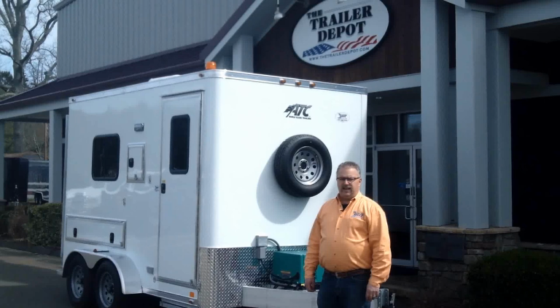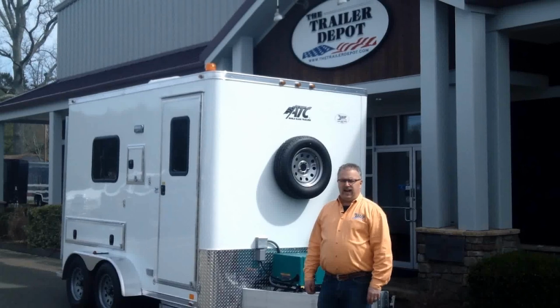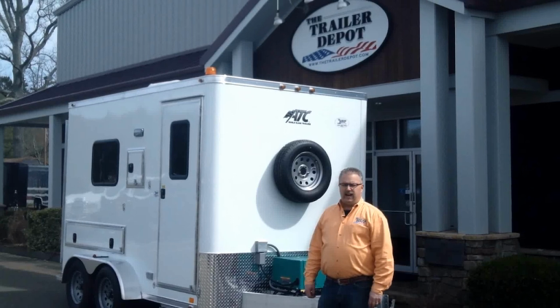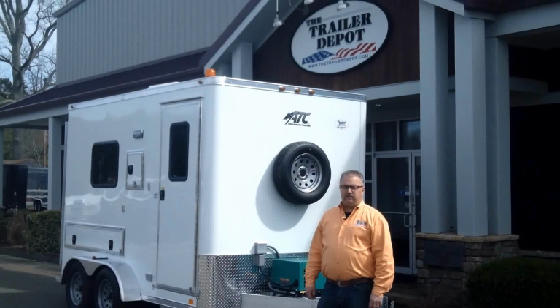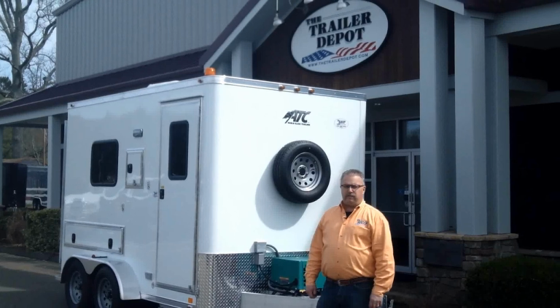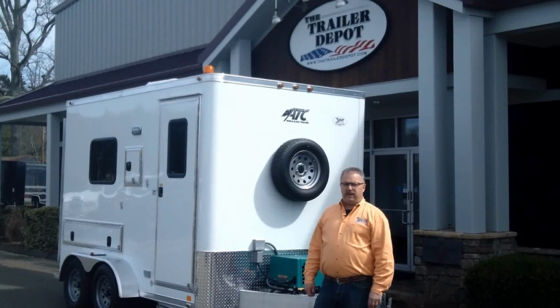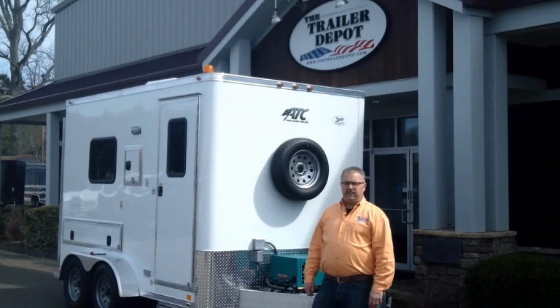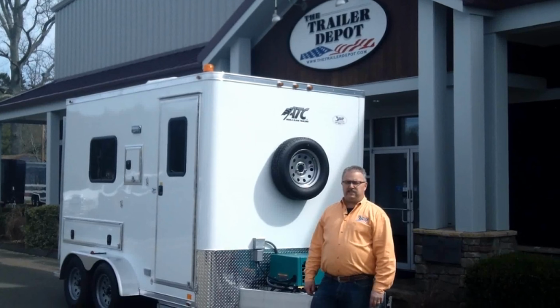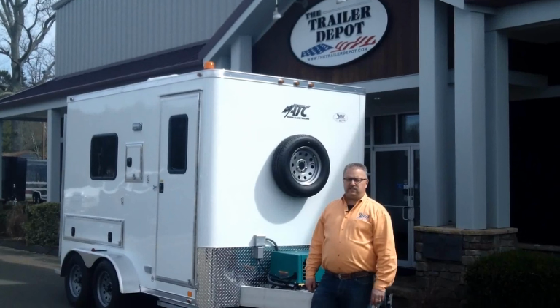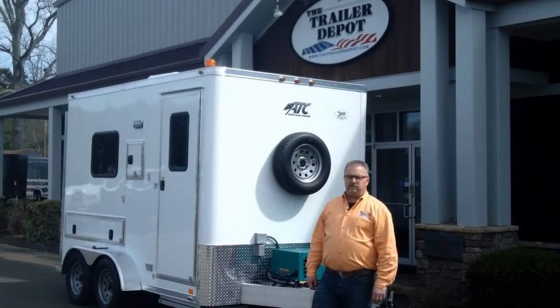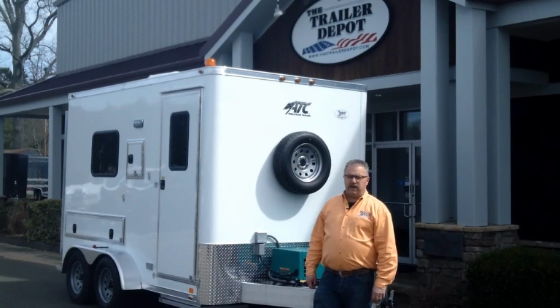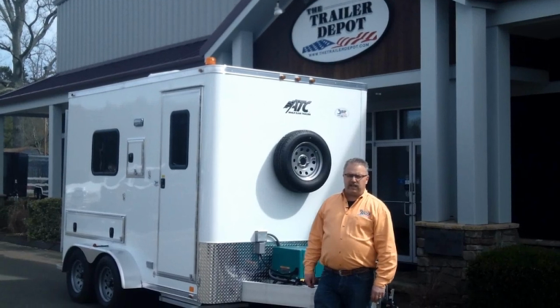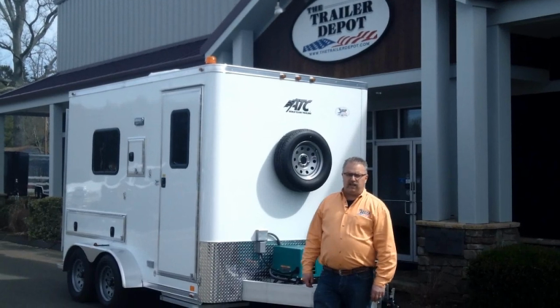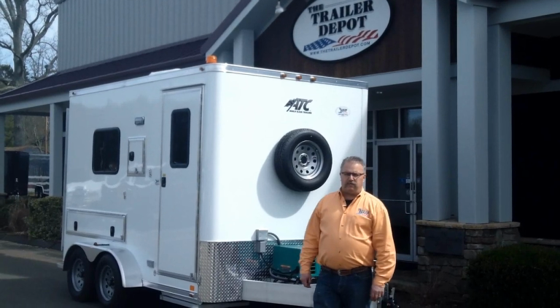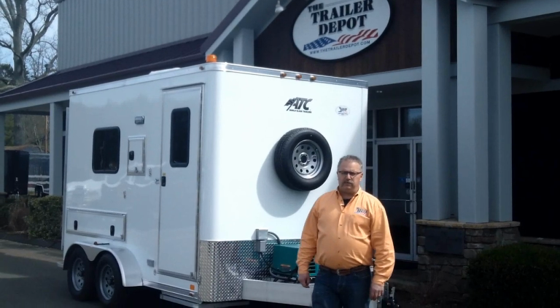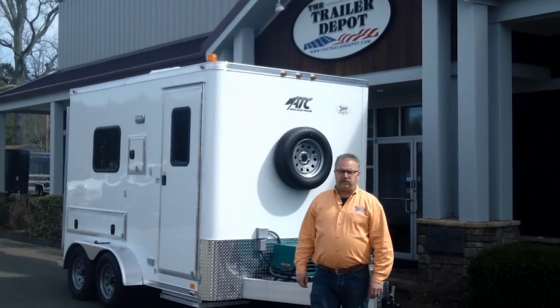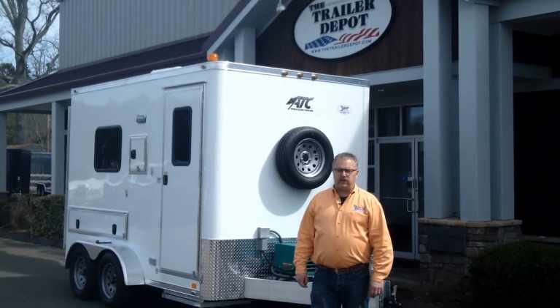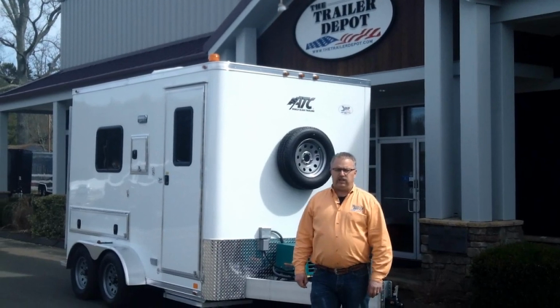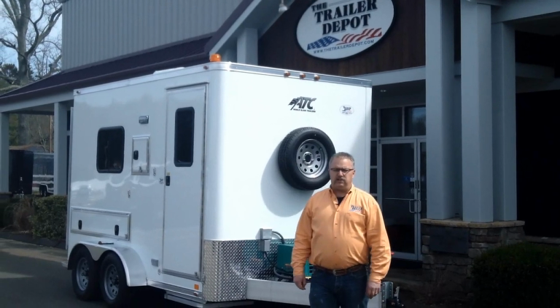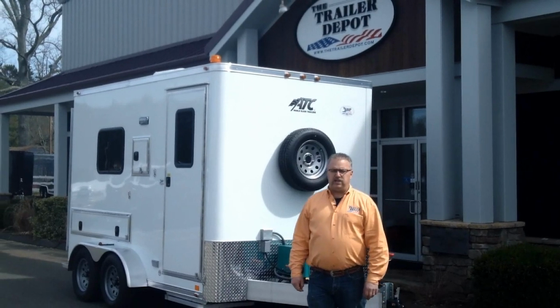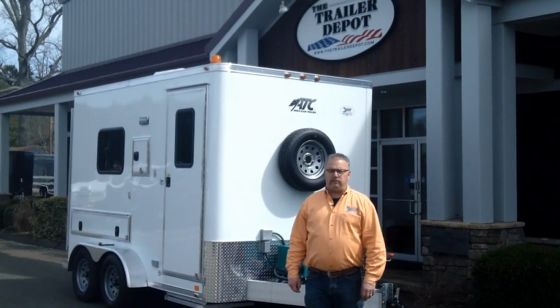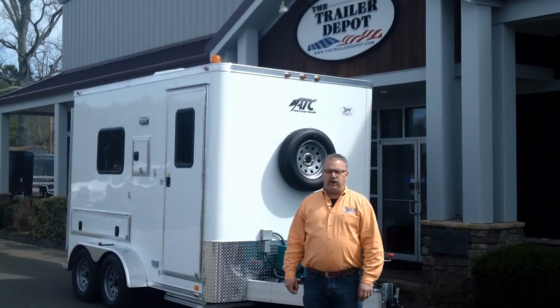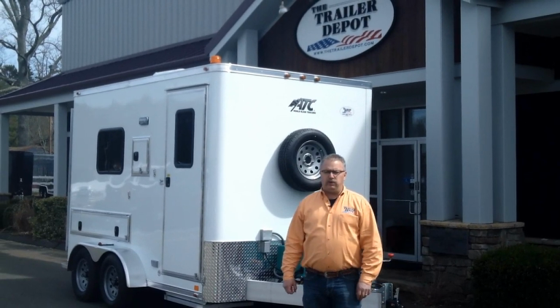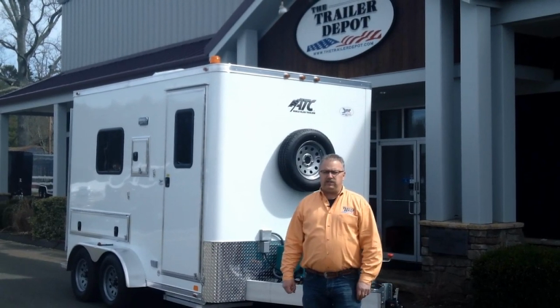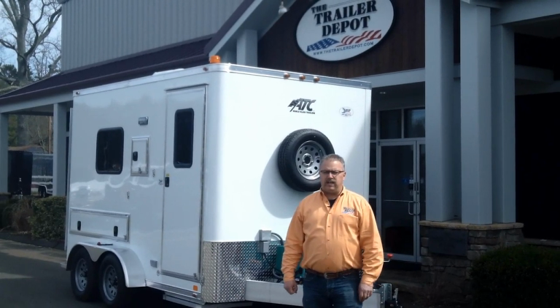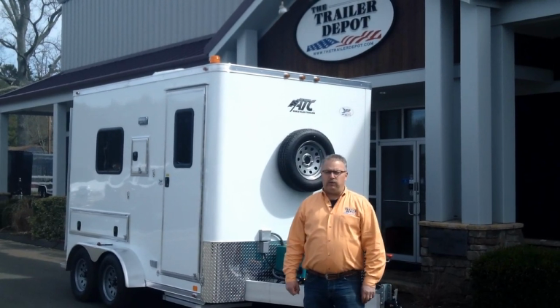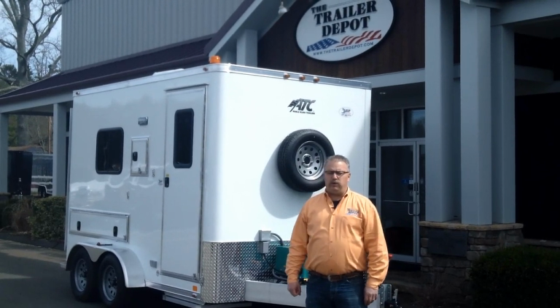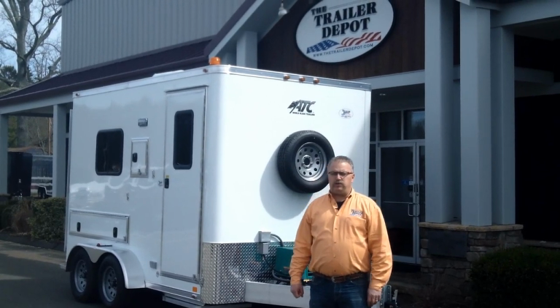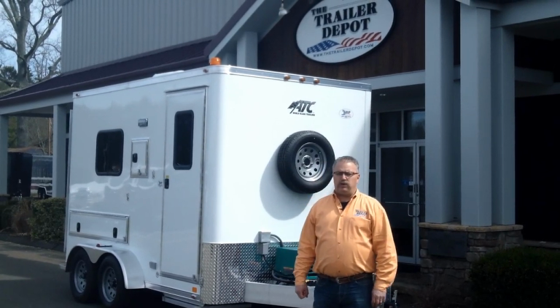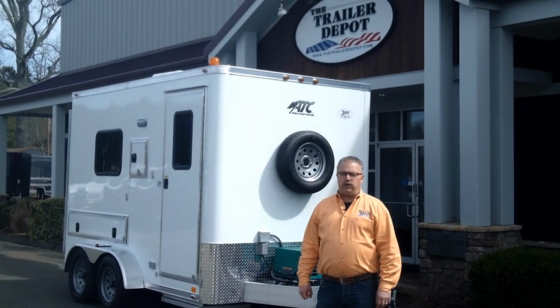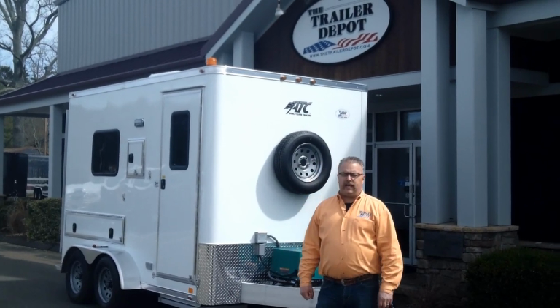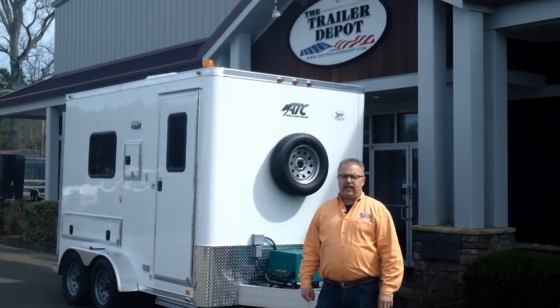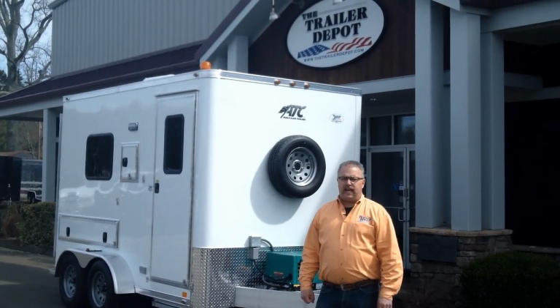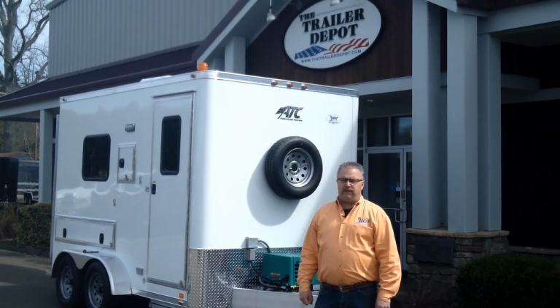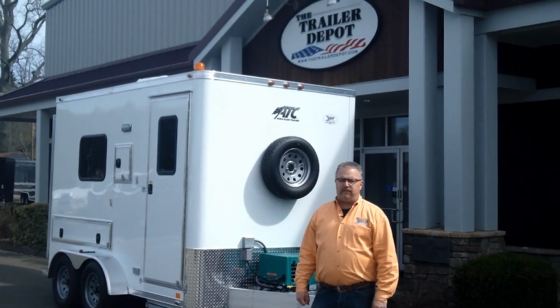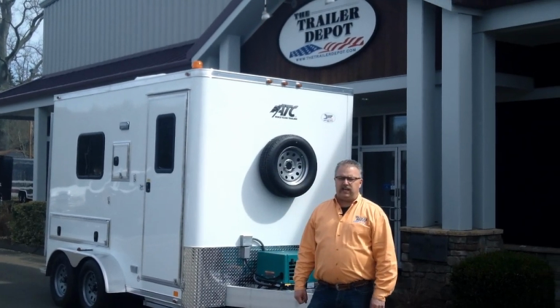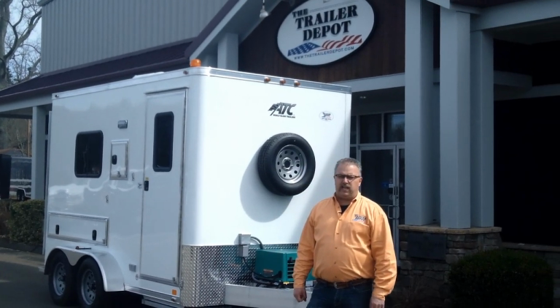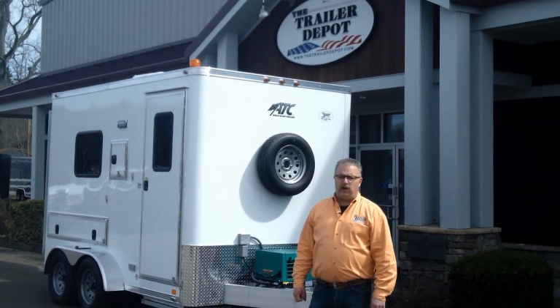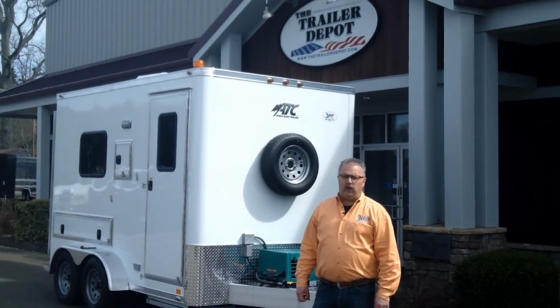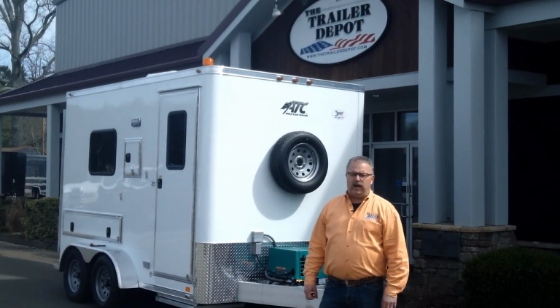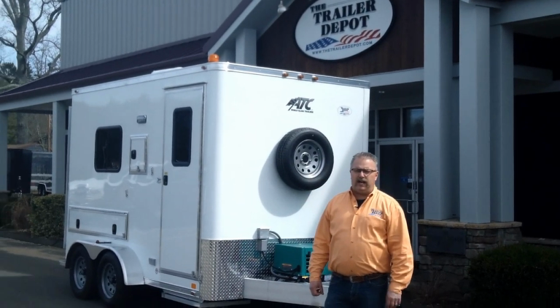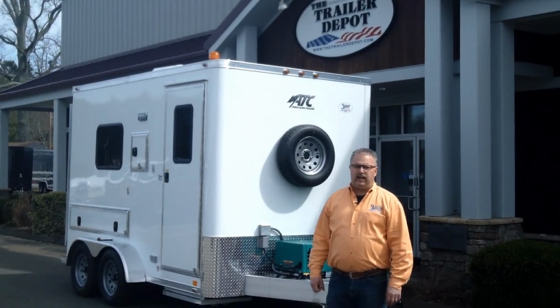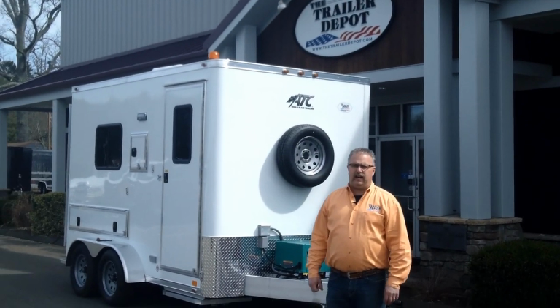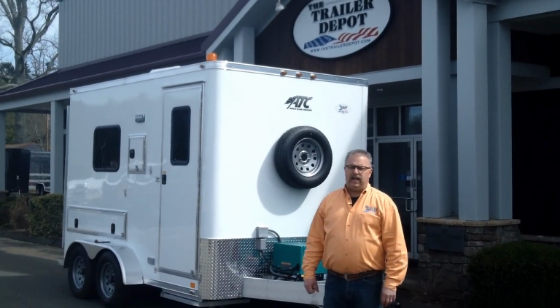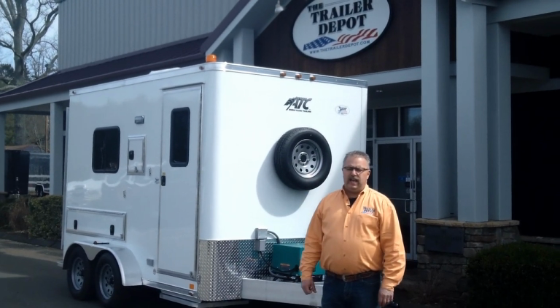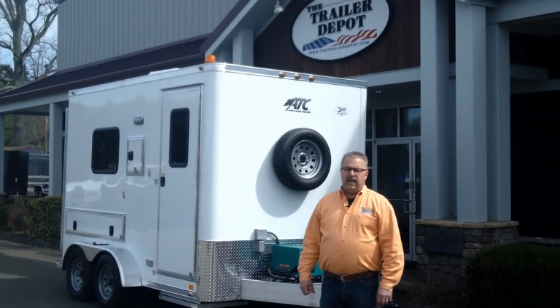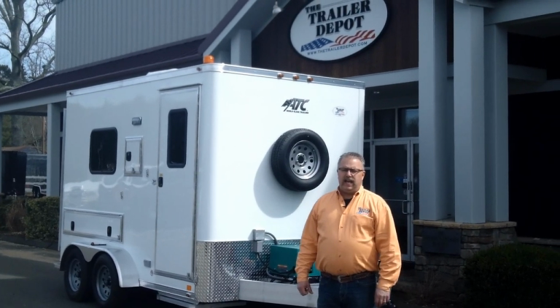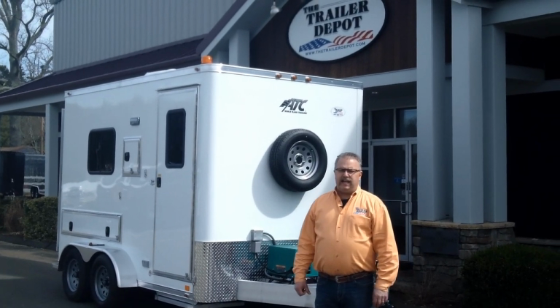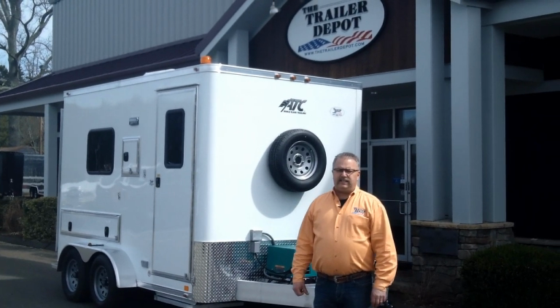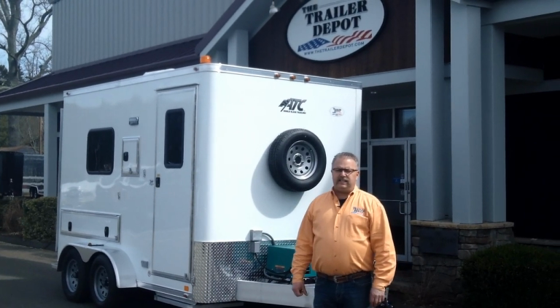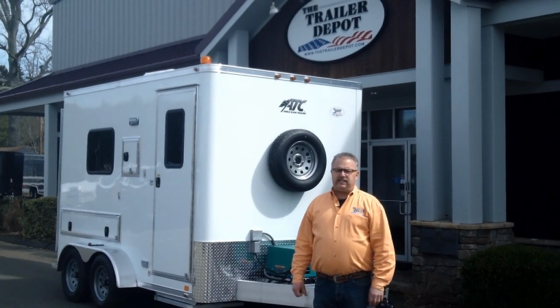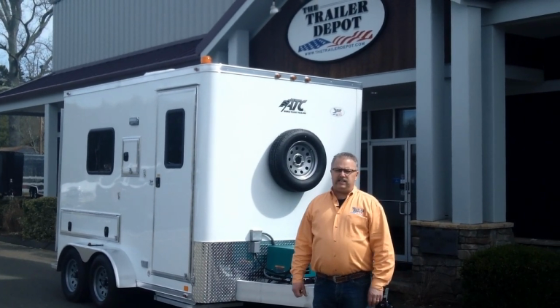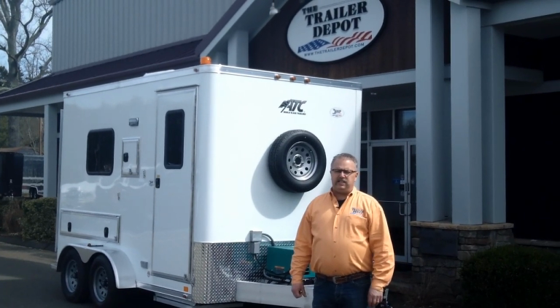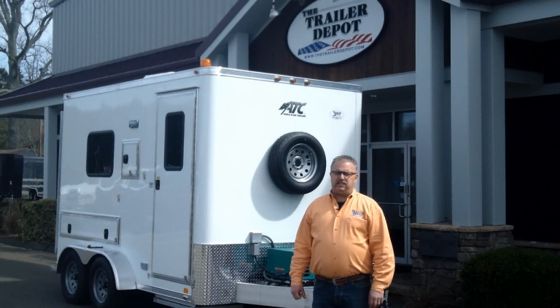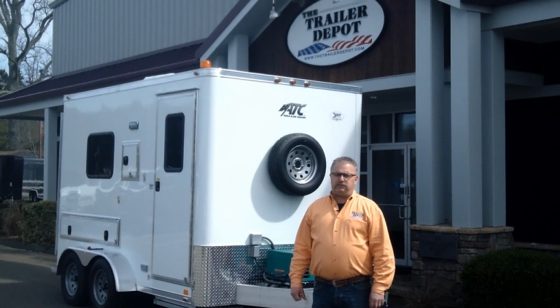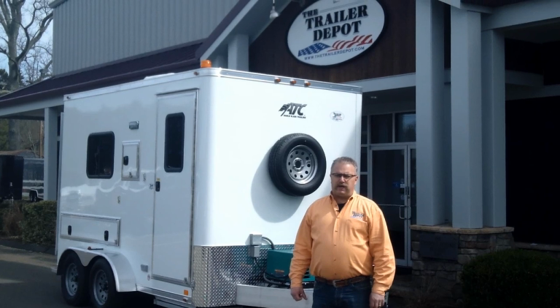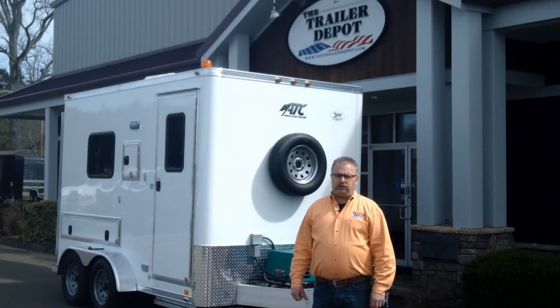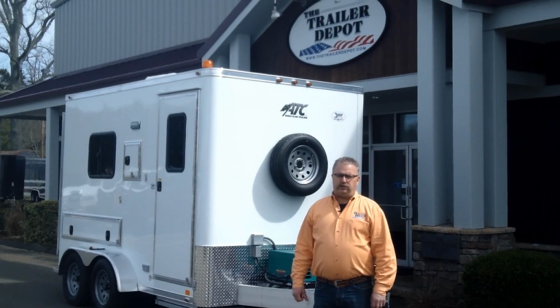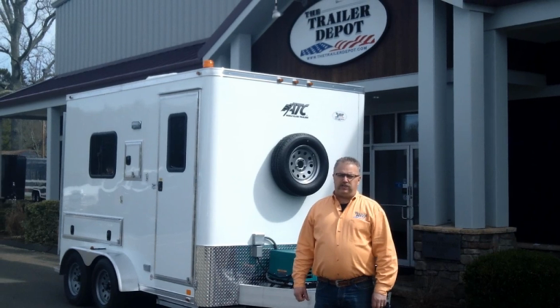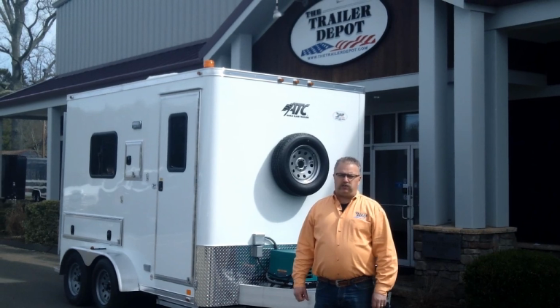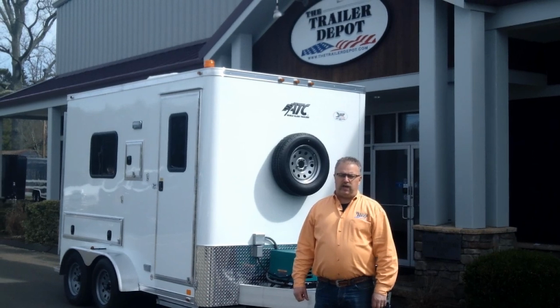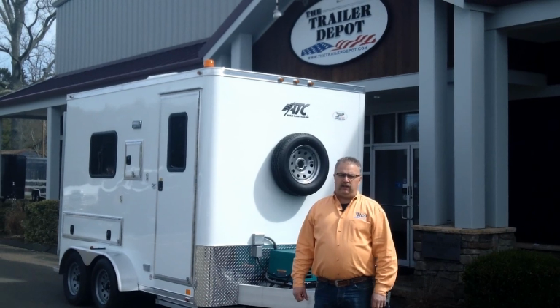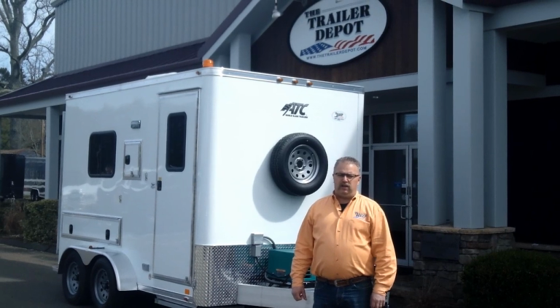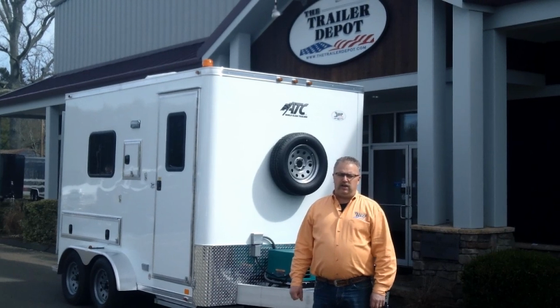Hi everybody, this is Mike here from The Trailer Depot. Today we're doing a video on an ATC specialty trailer.